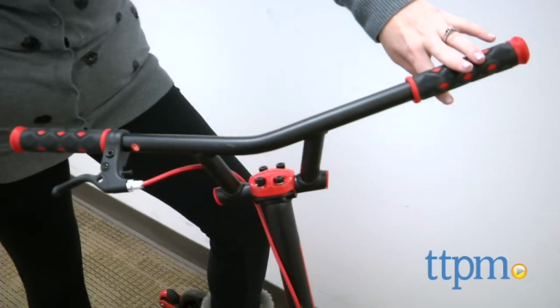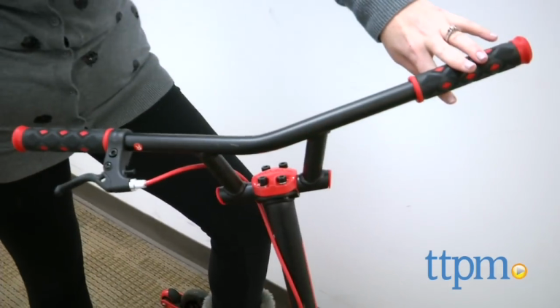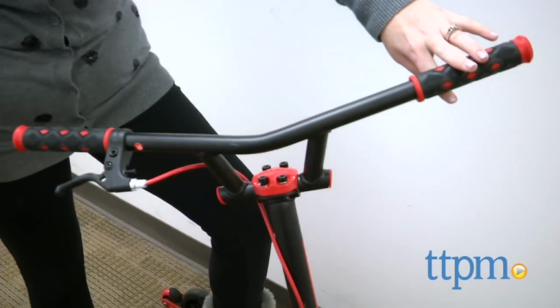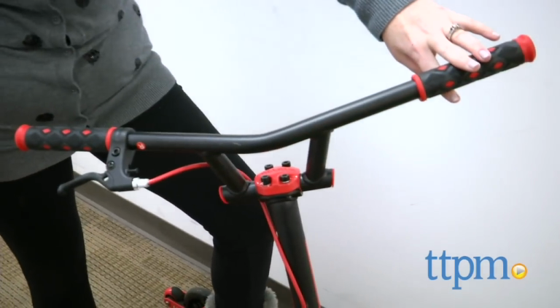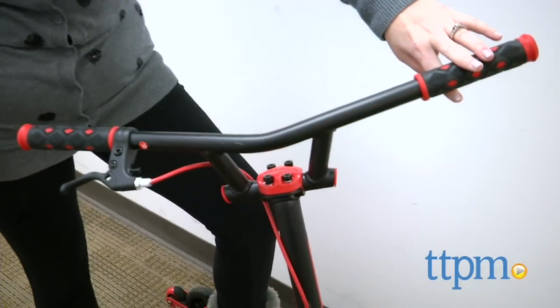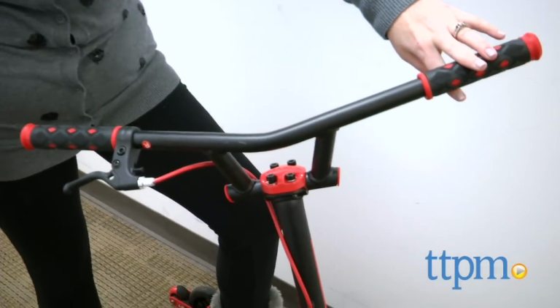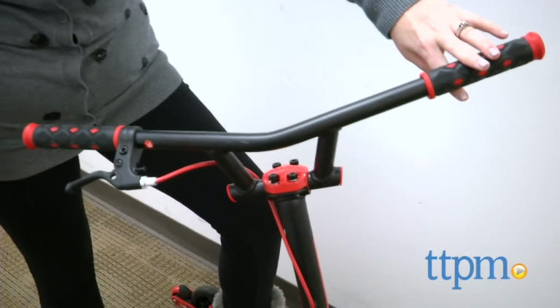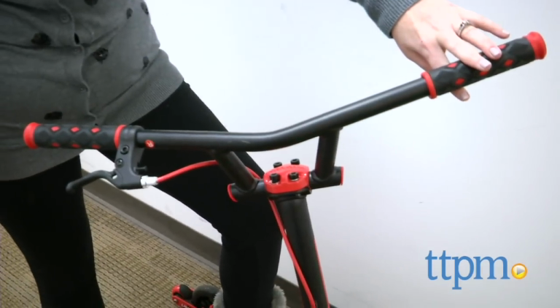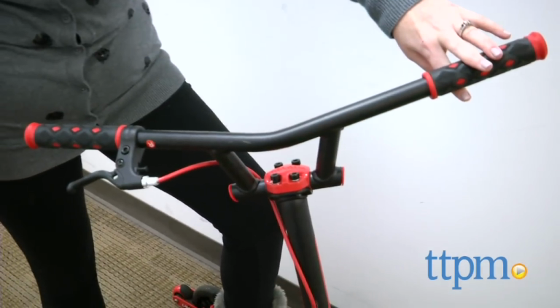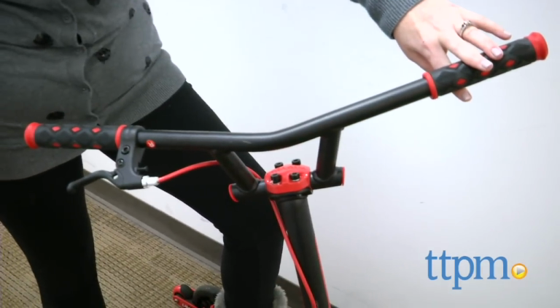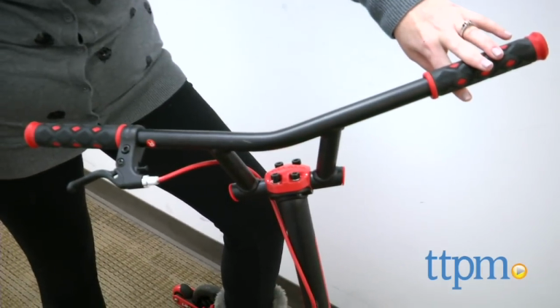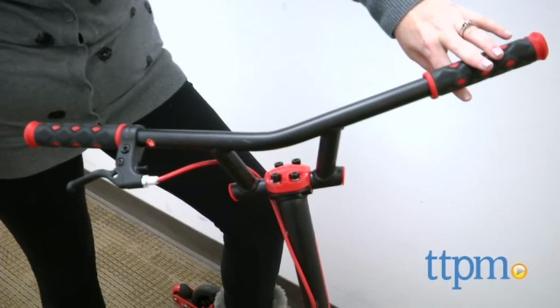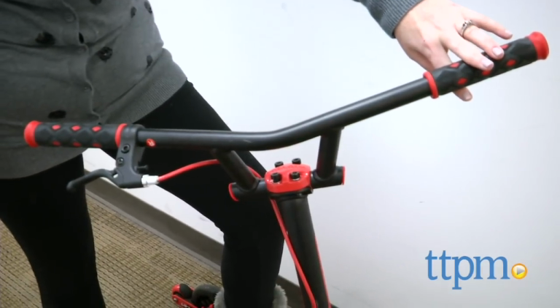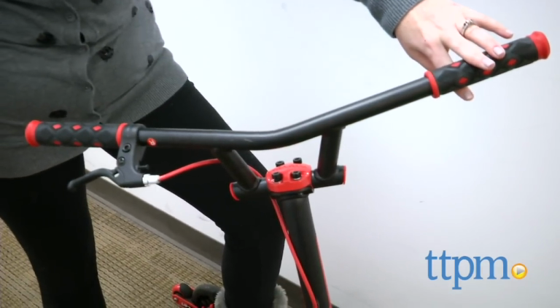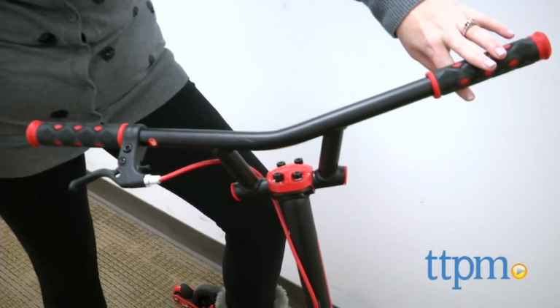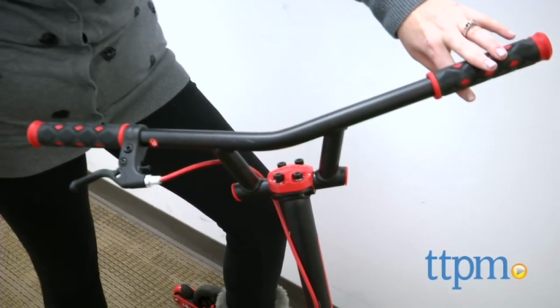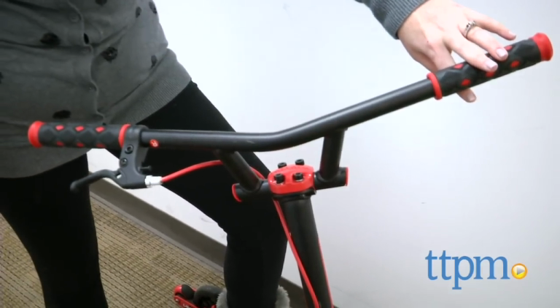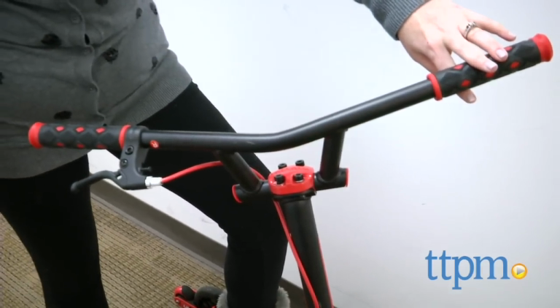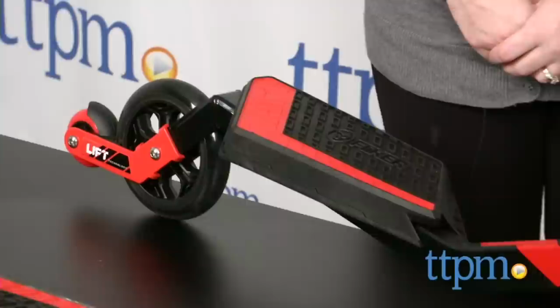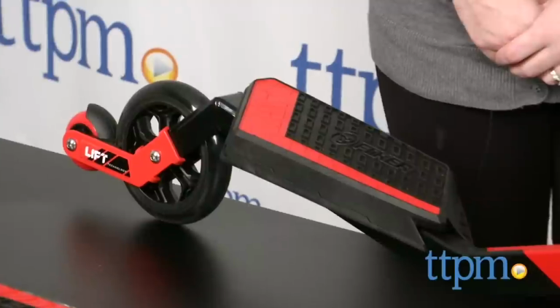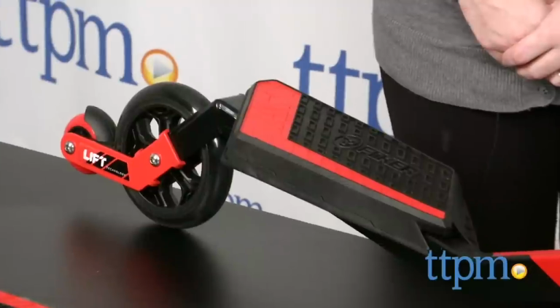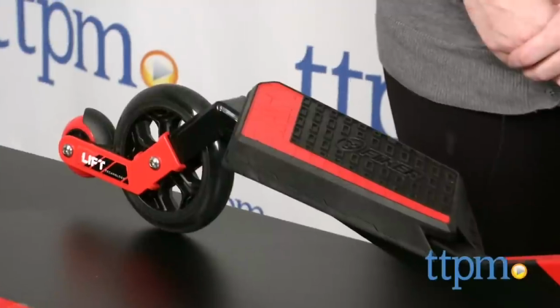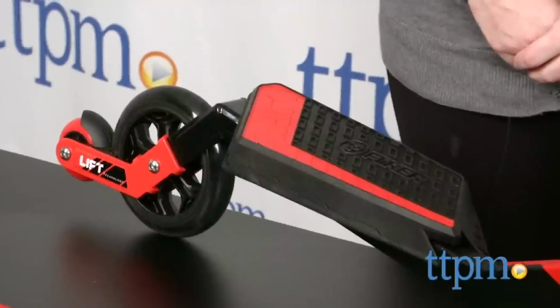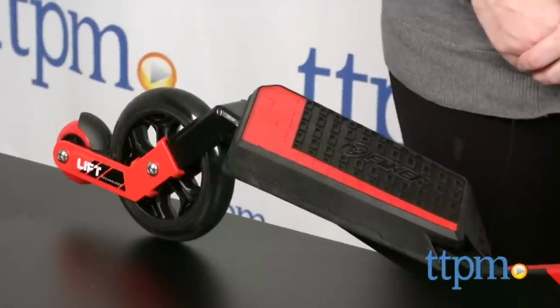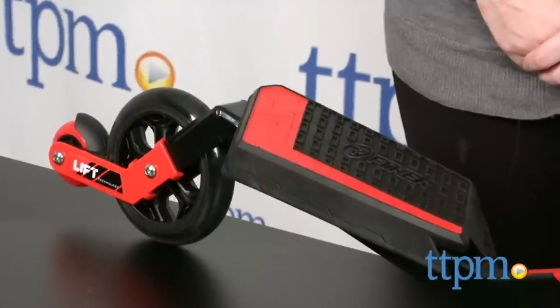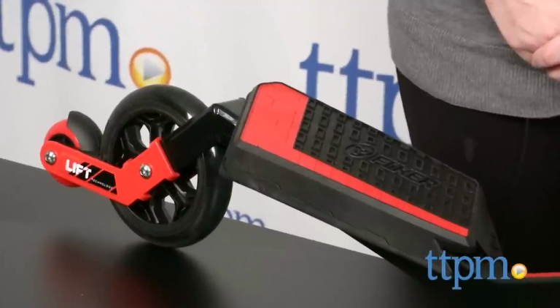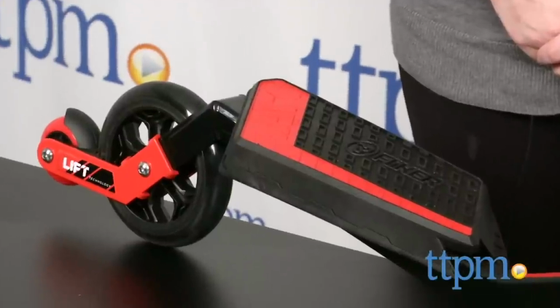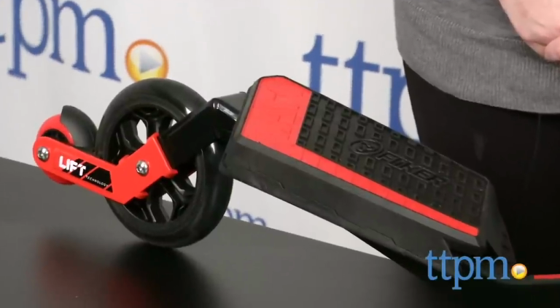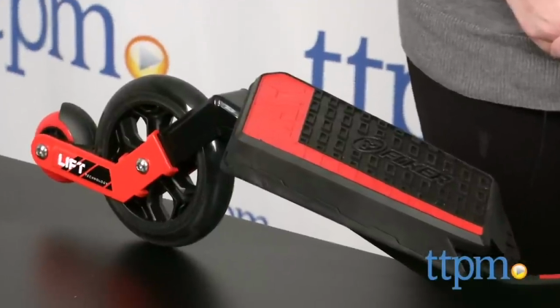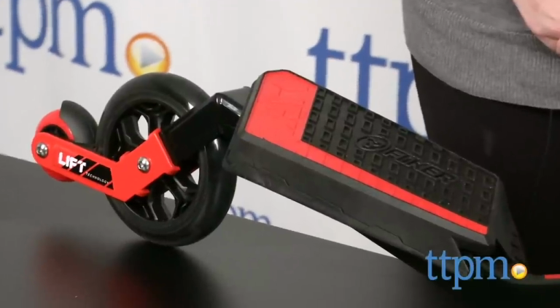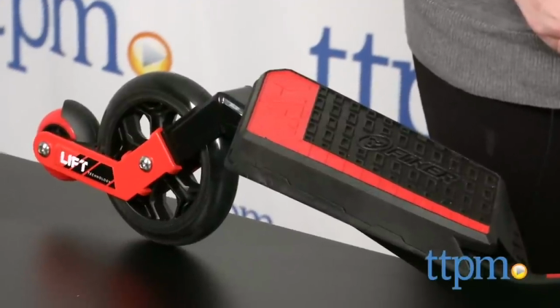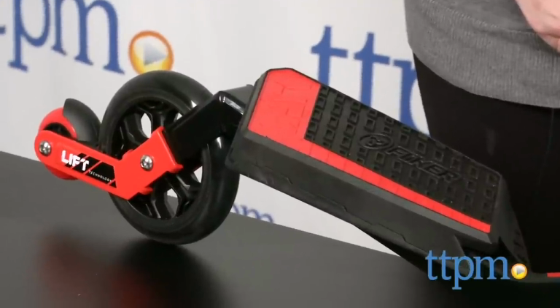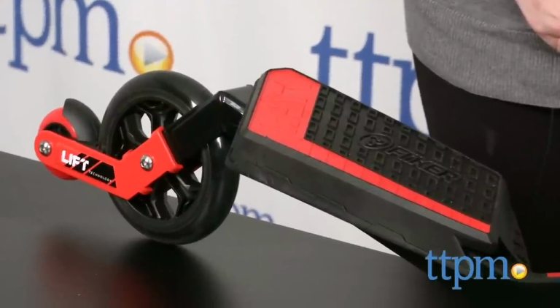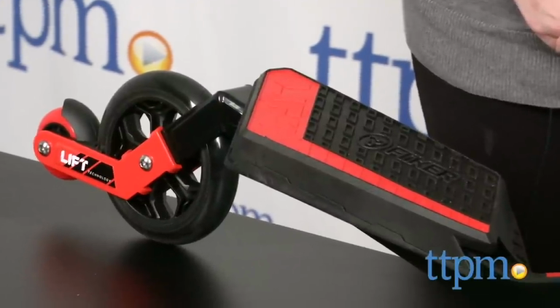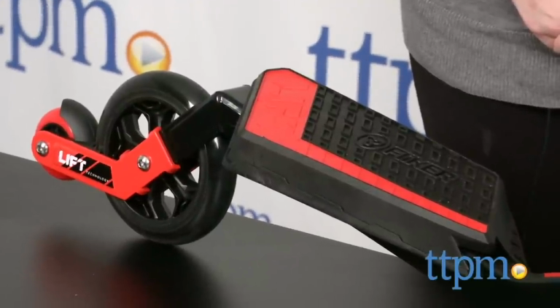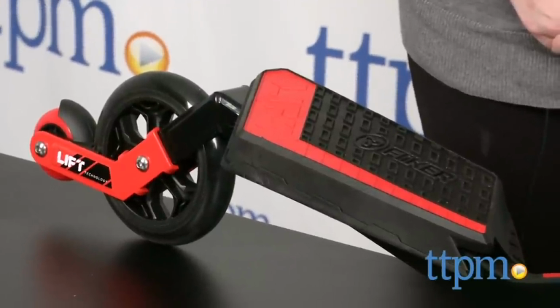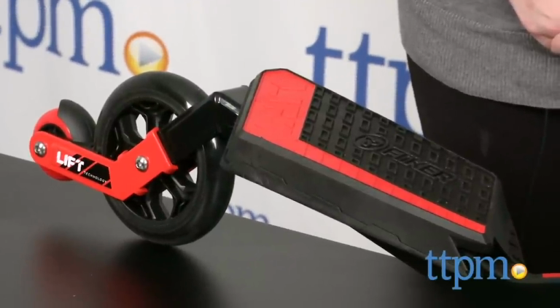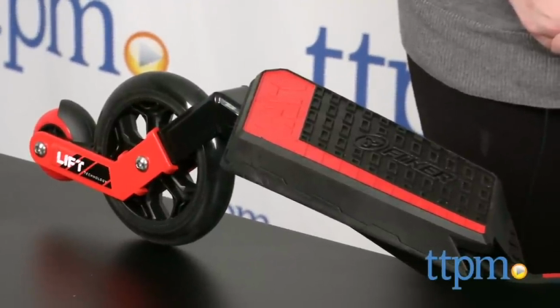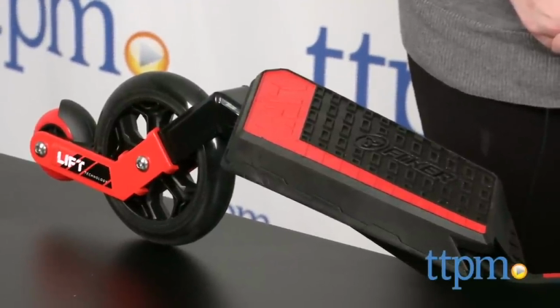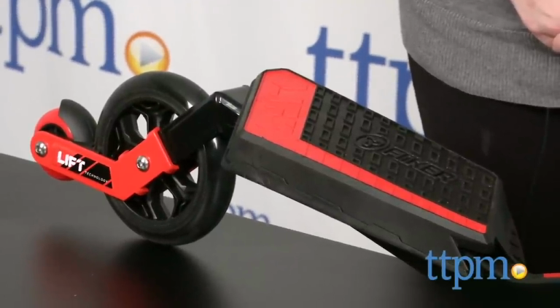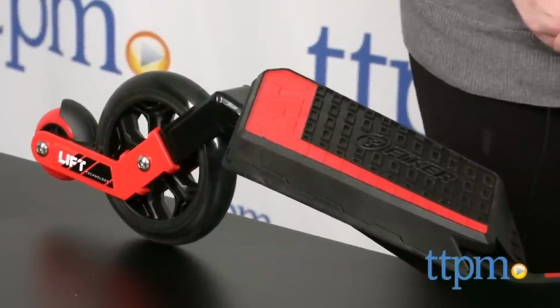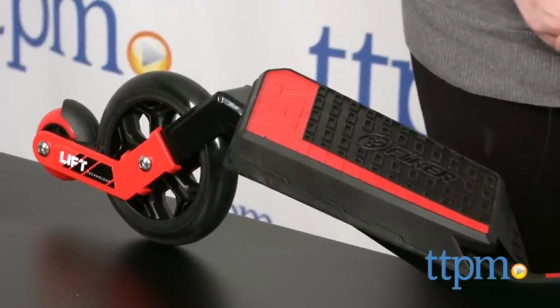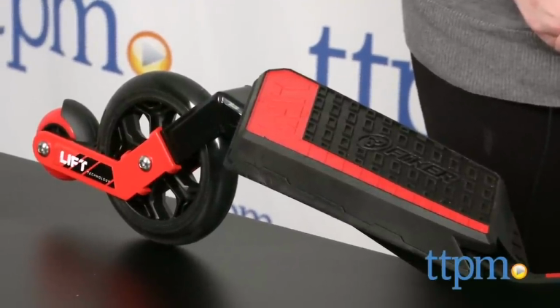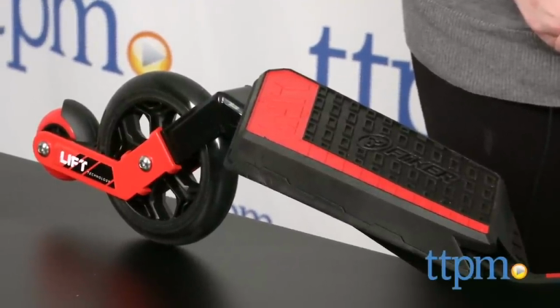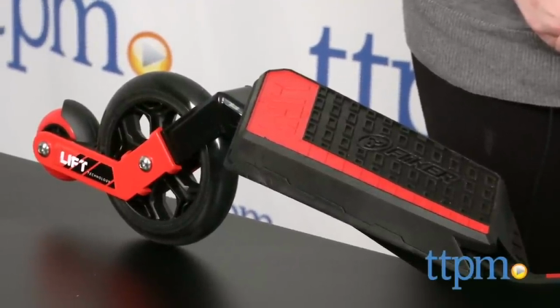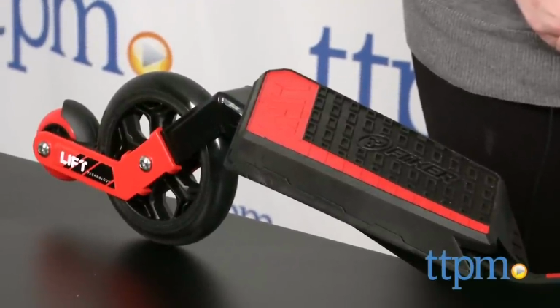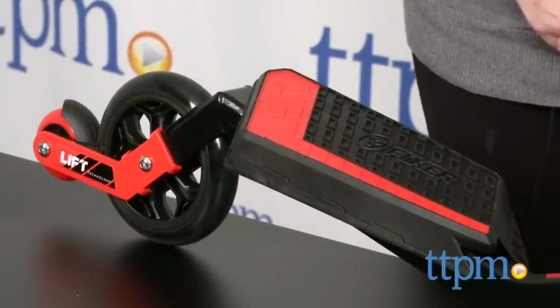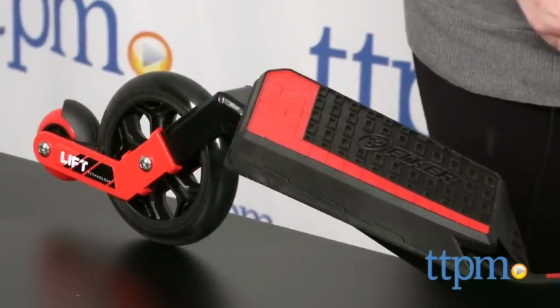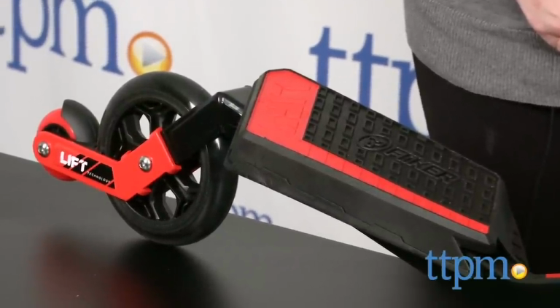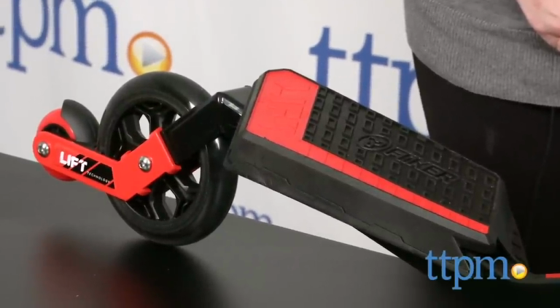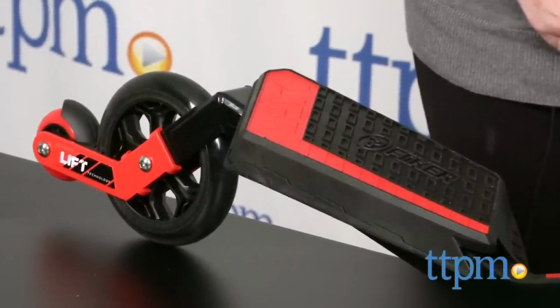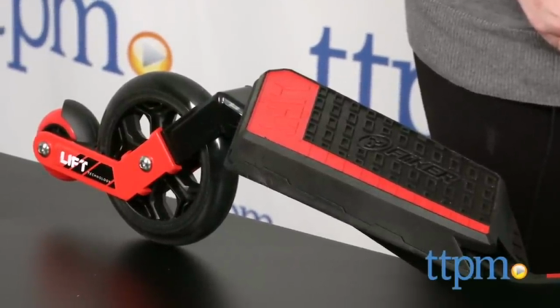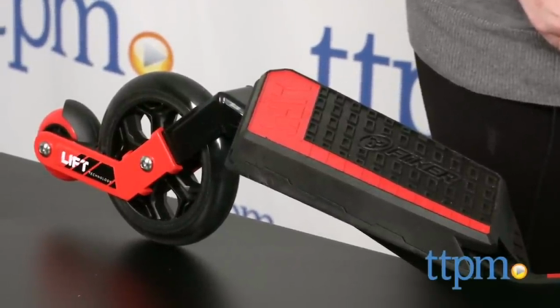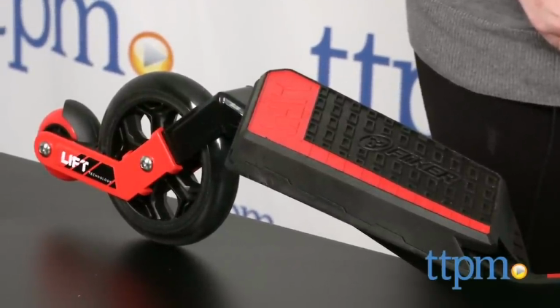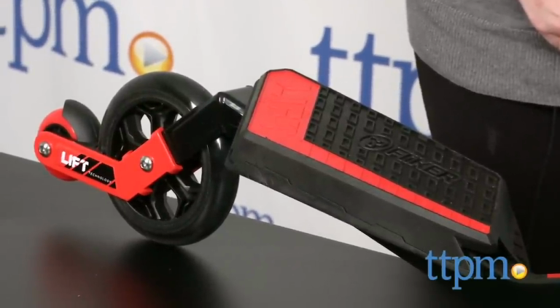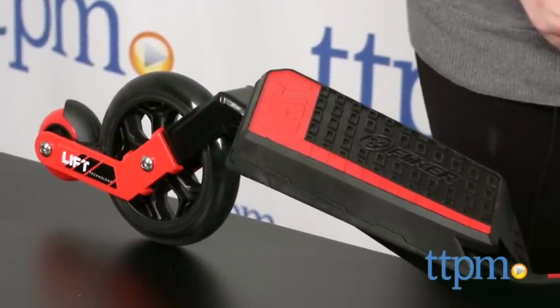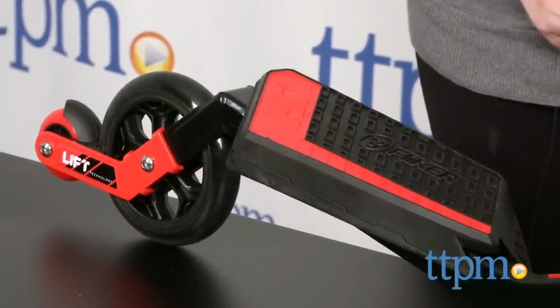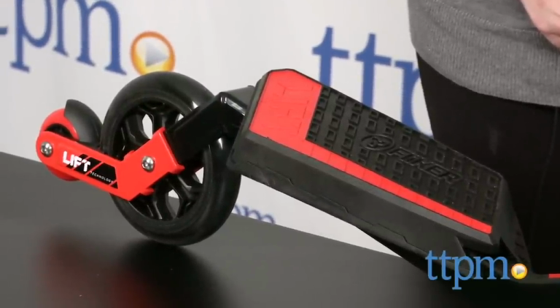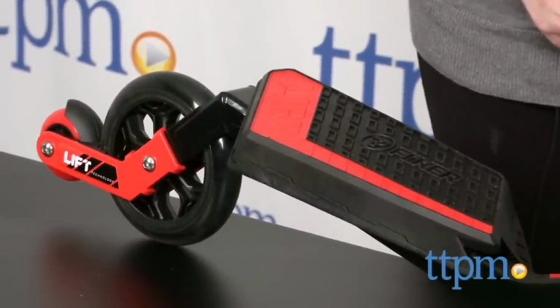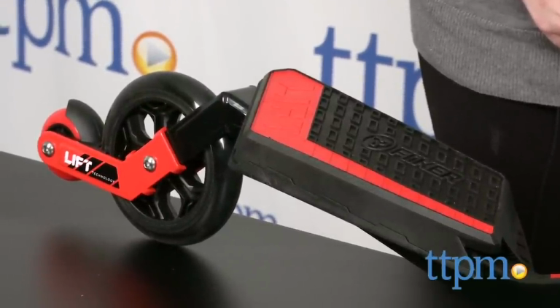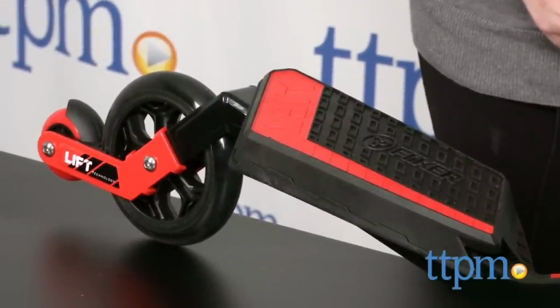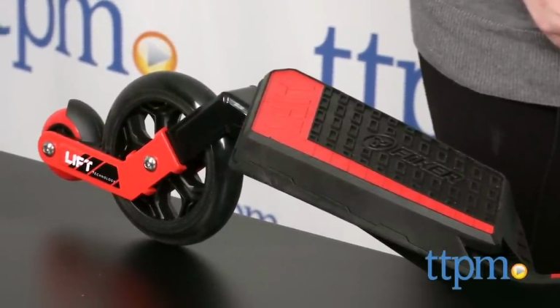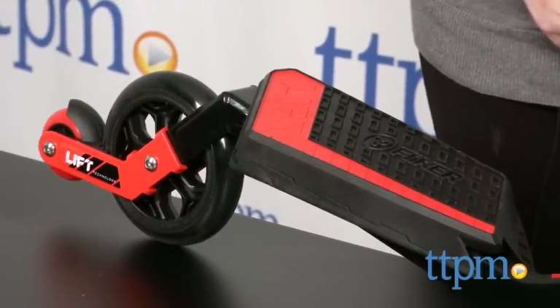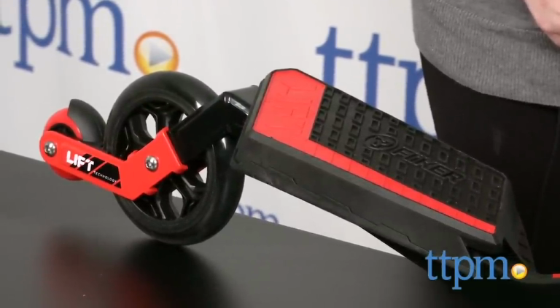The Y Flicker Lift features a quick-response handbrake, self-propelling caster wheels, and slip-resistant foot plates.